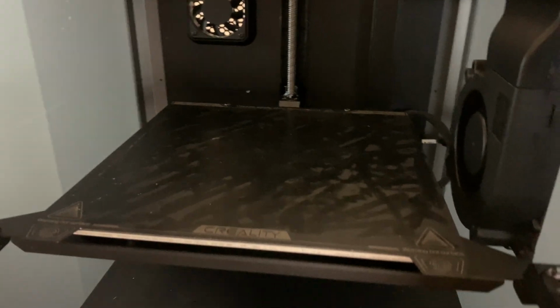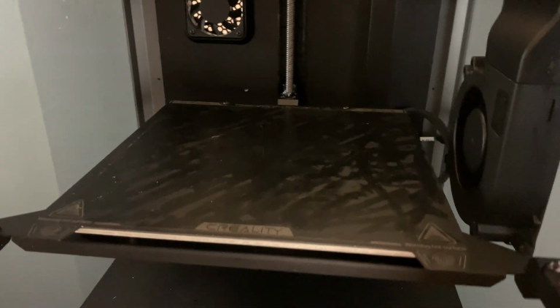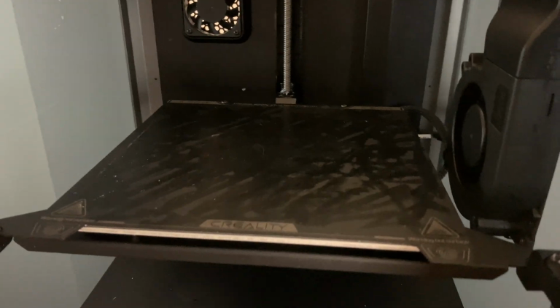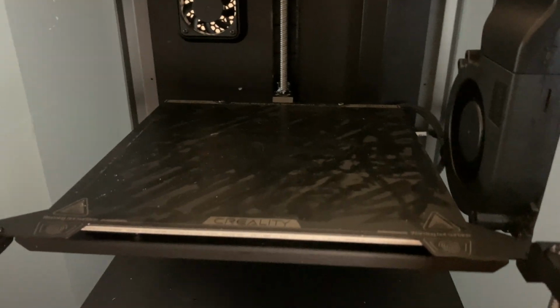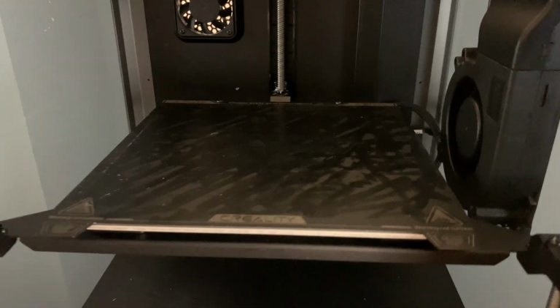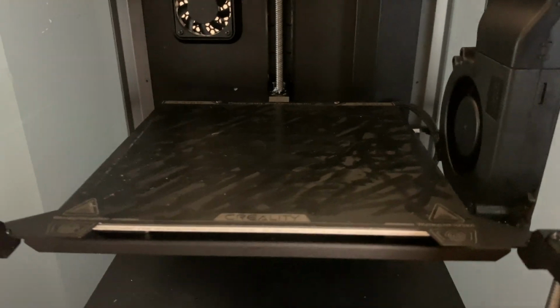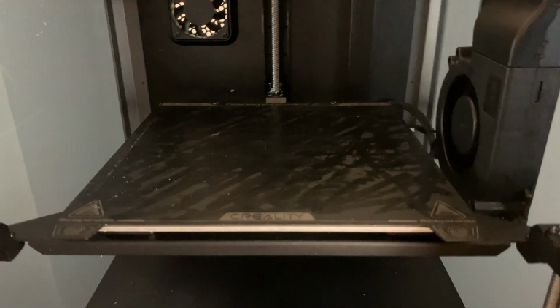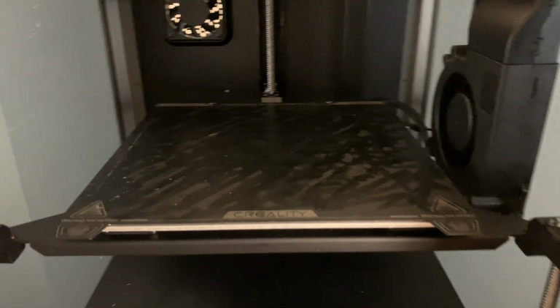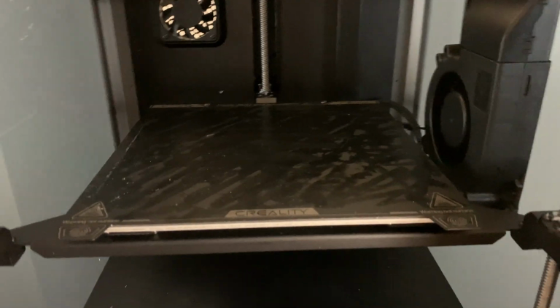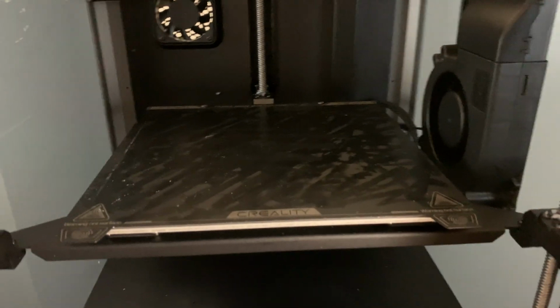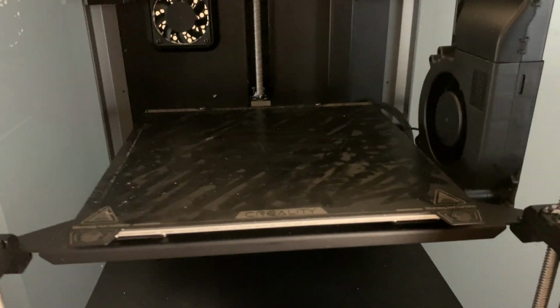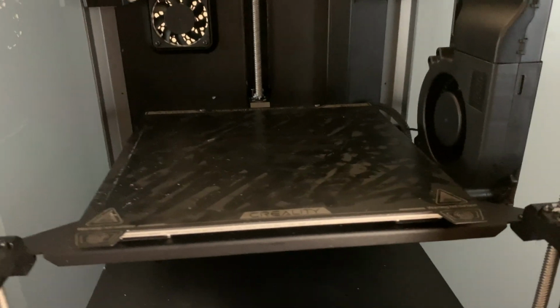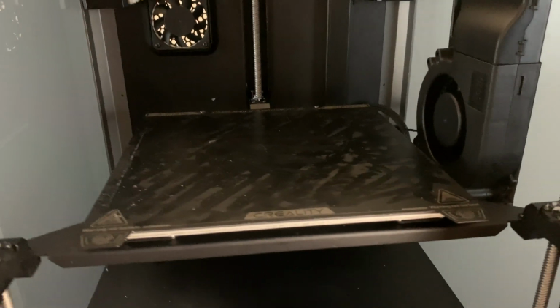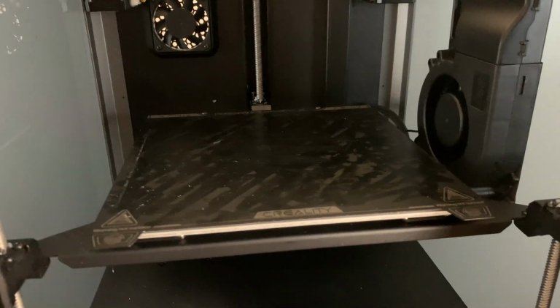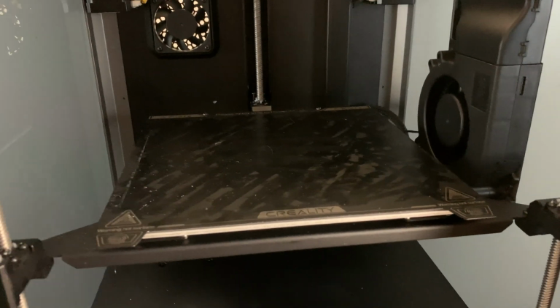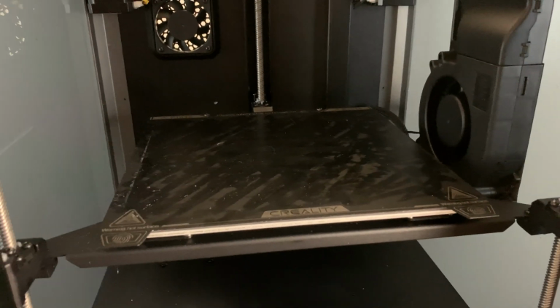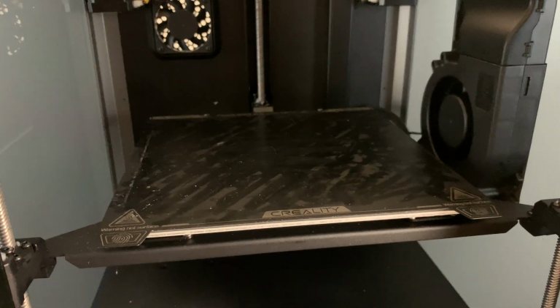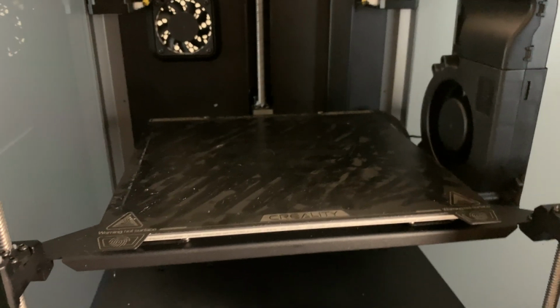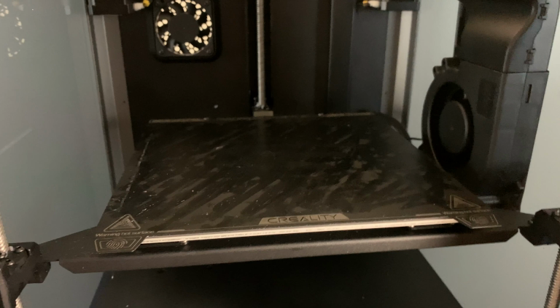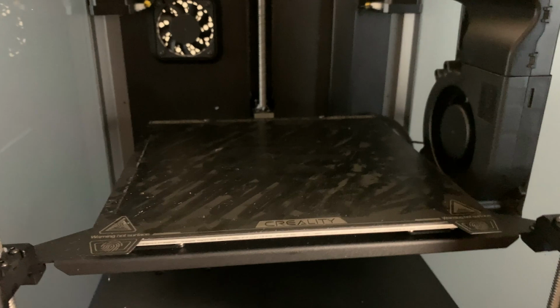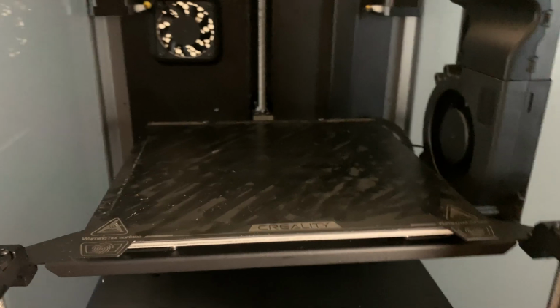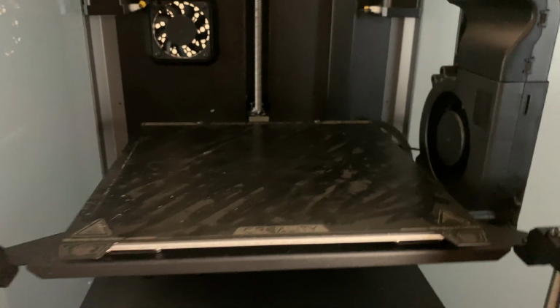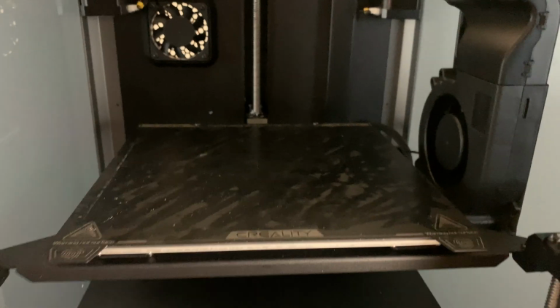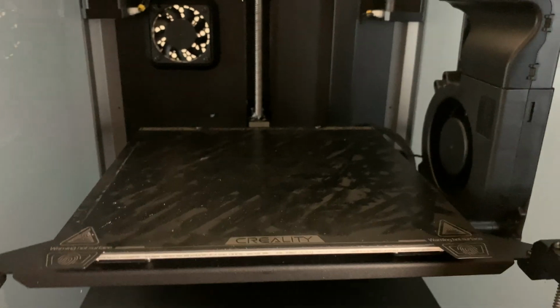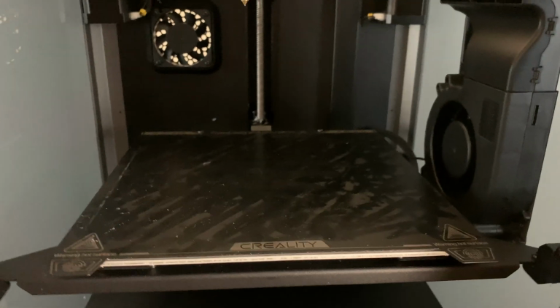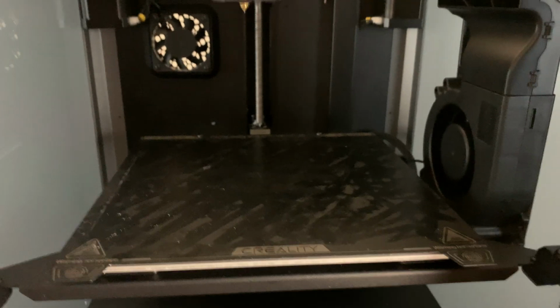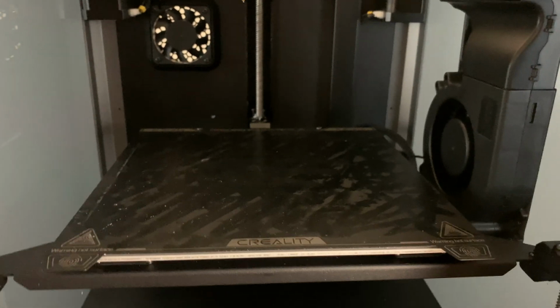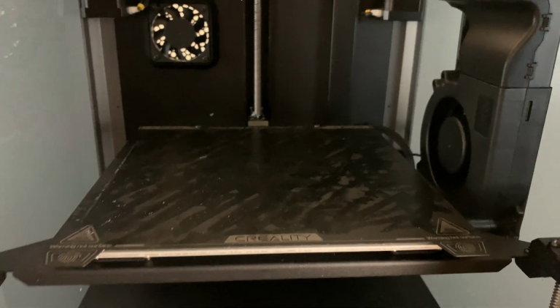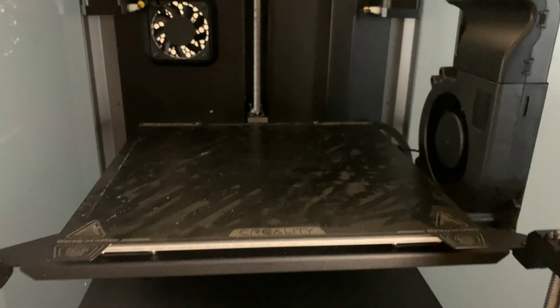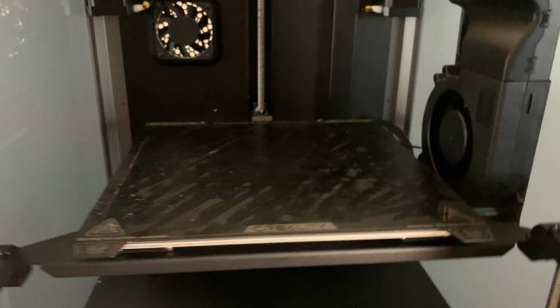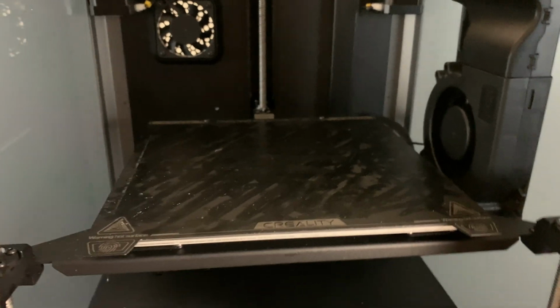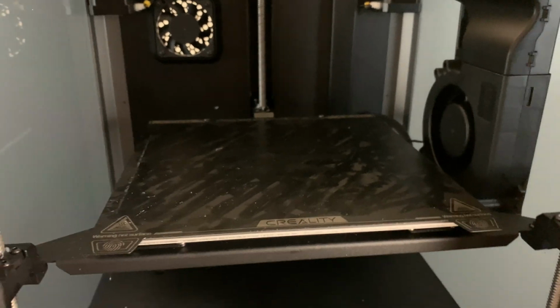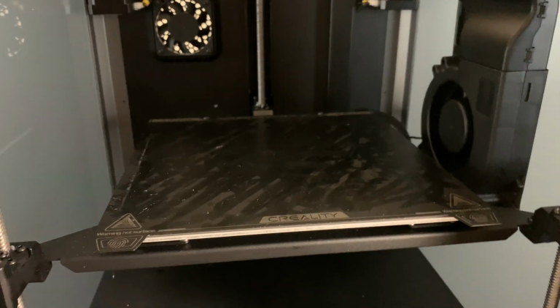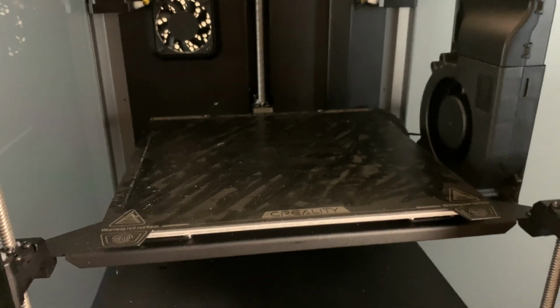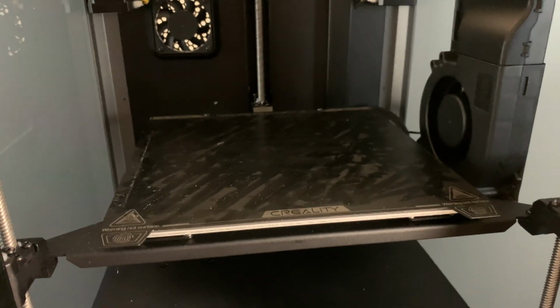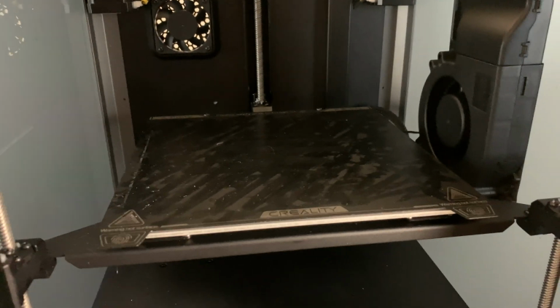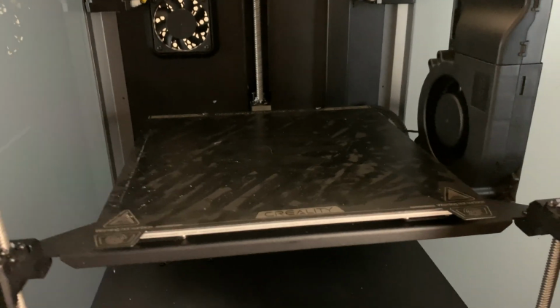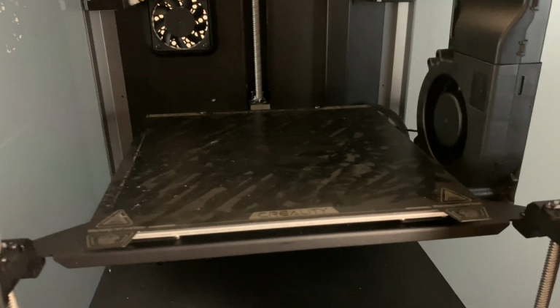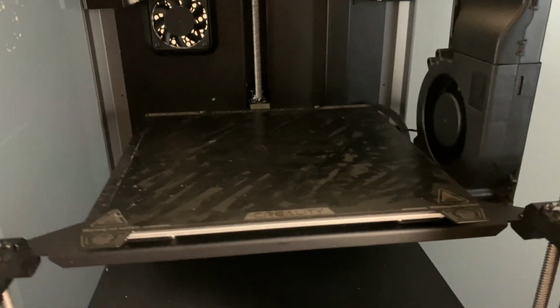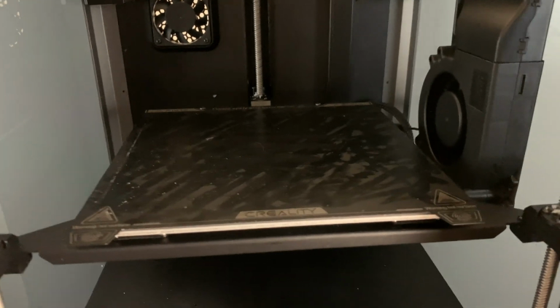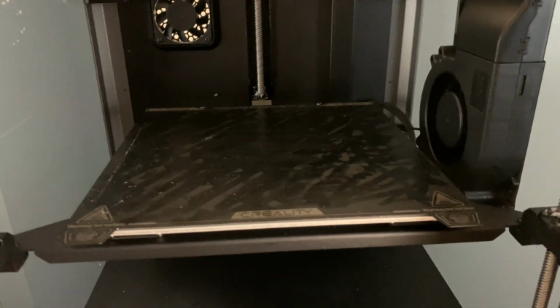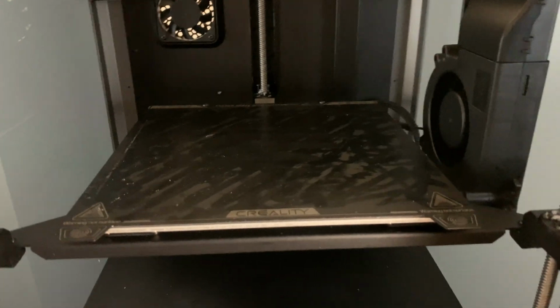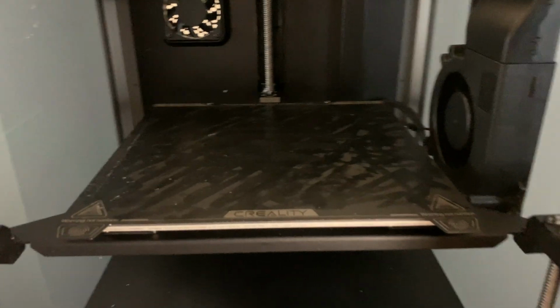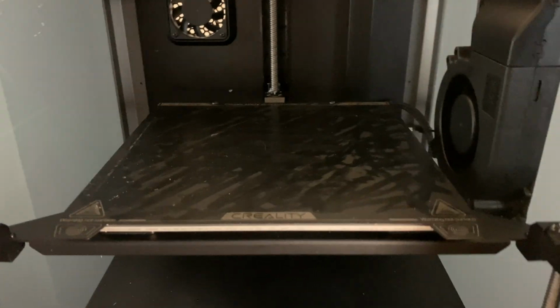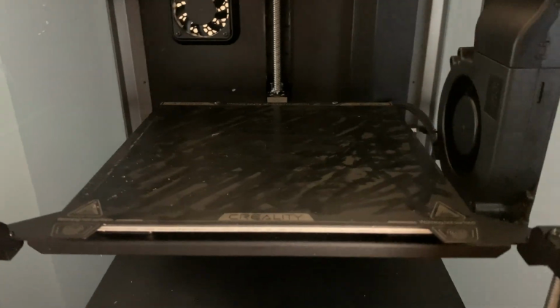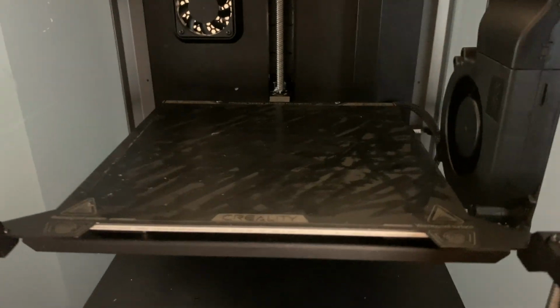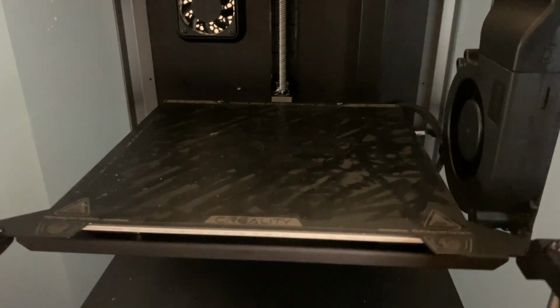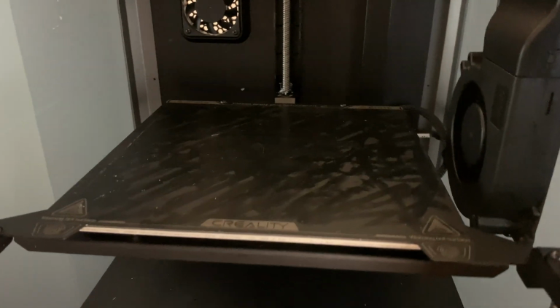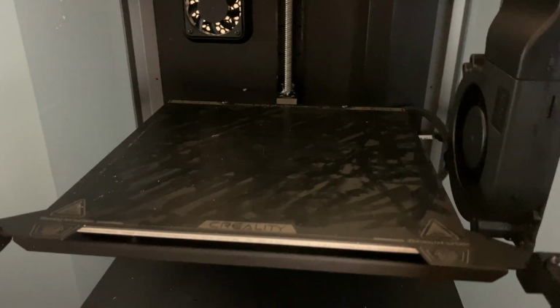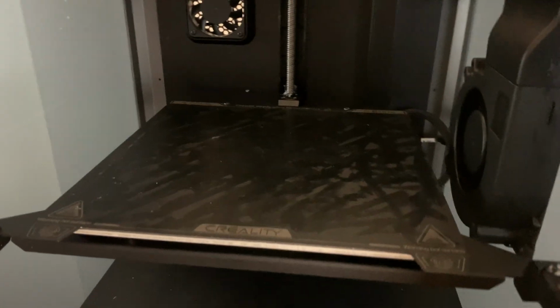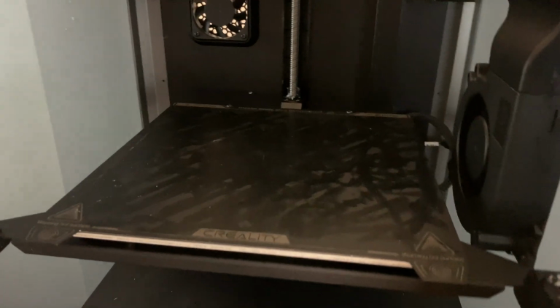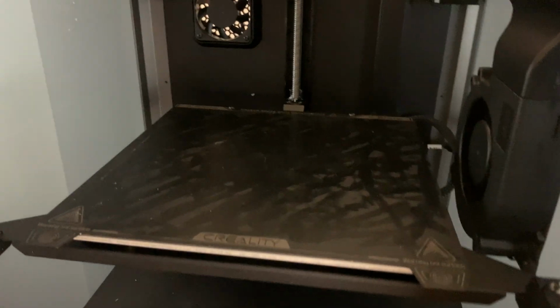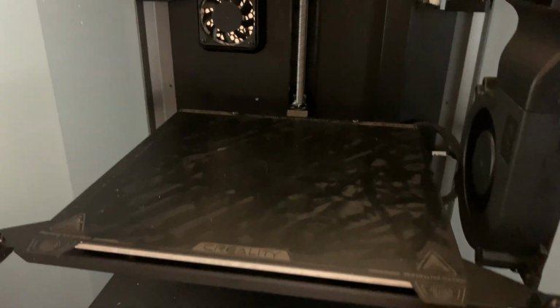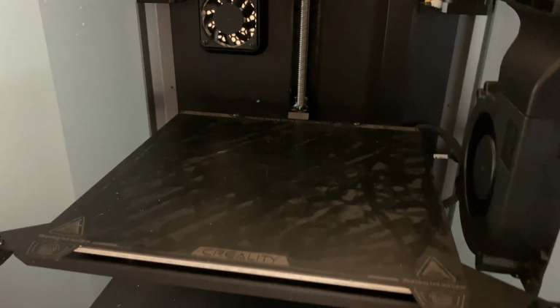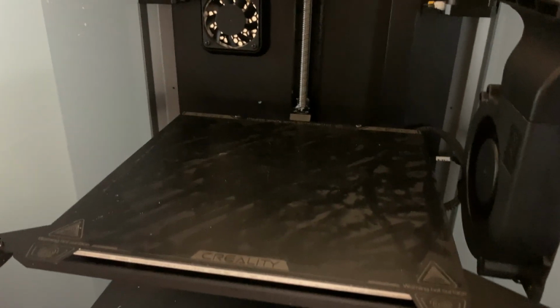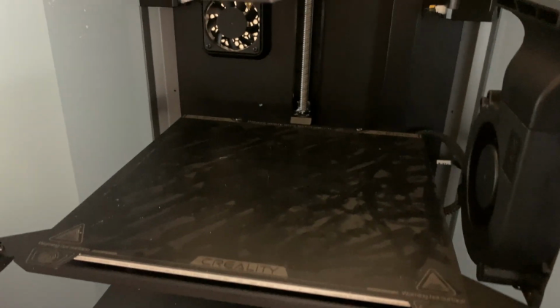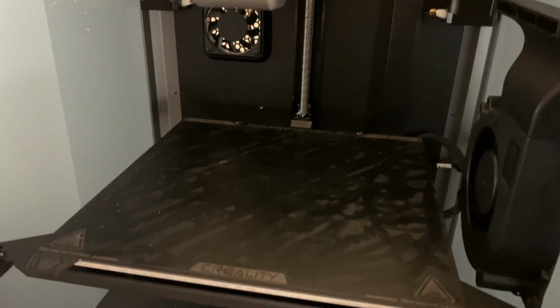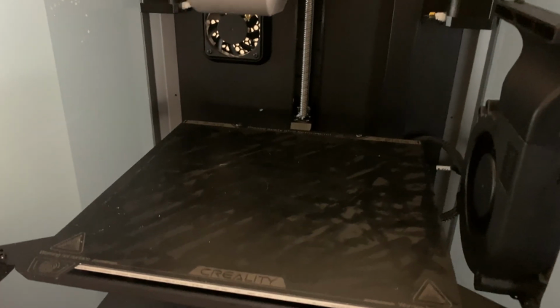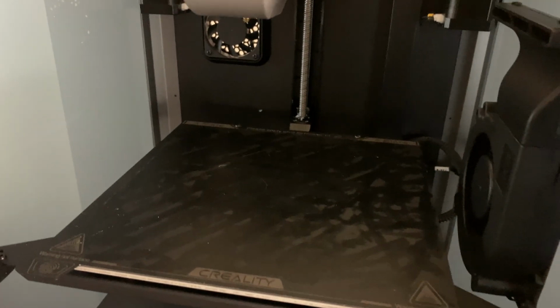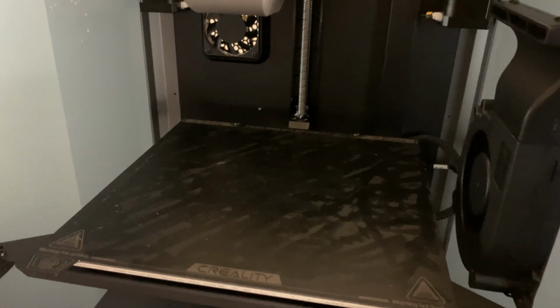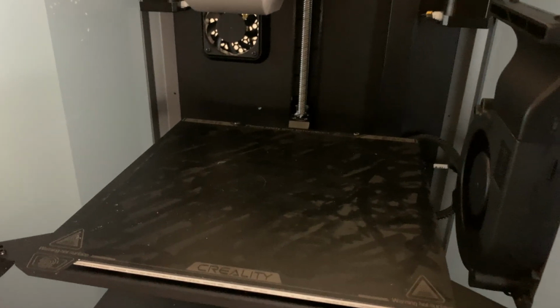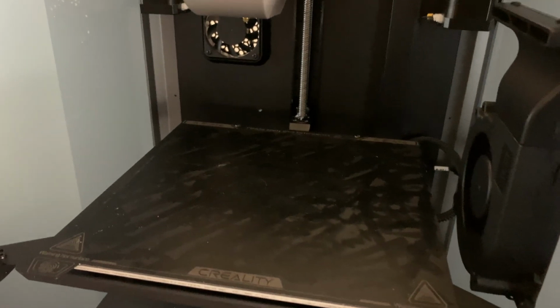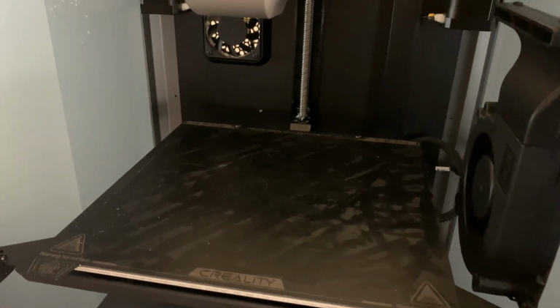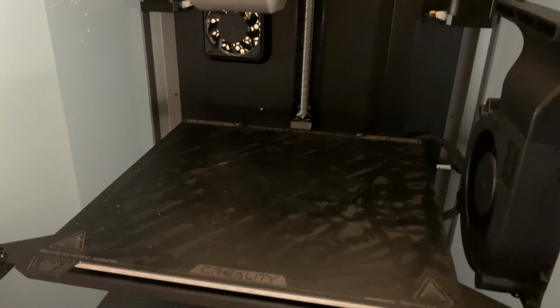As far as build volume goes, this isn't the biggest 3D printer, and there is actually the K1 Max as well, but this one here is a 220x220x250.